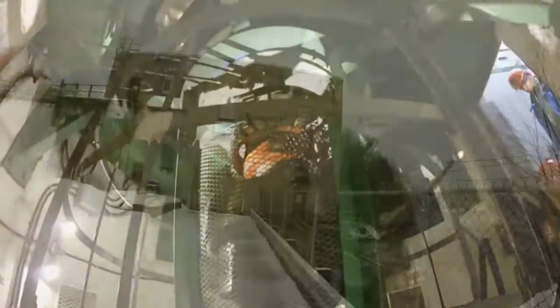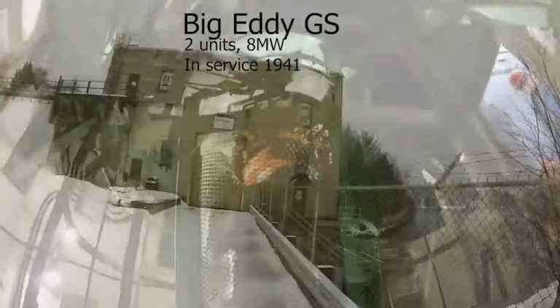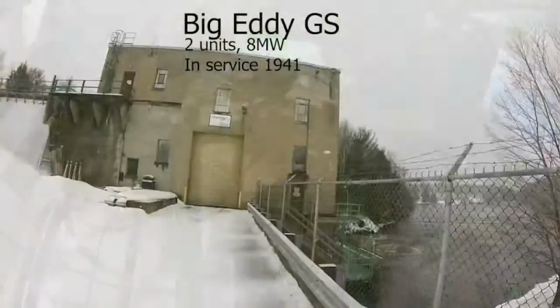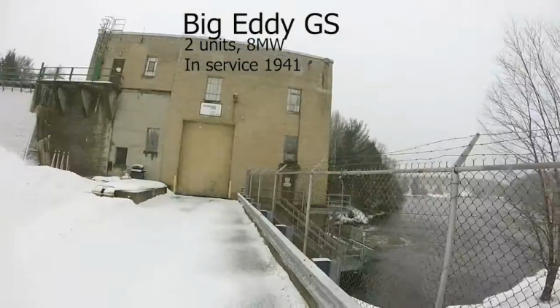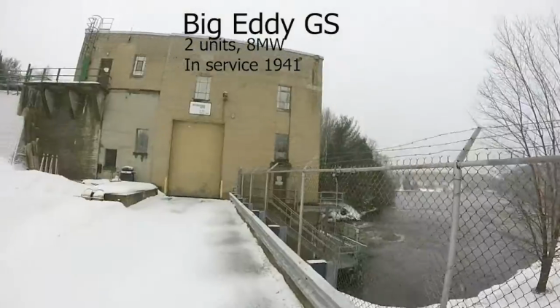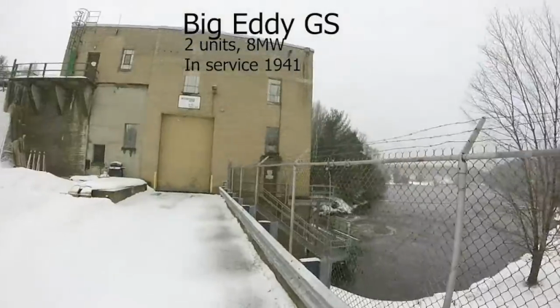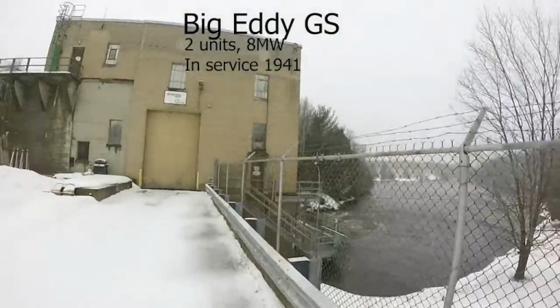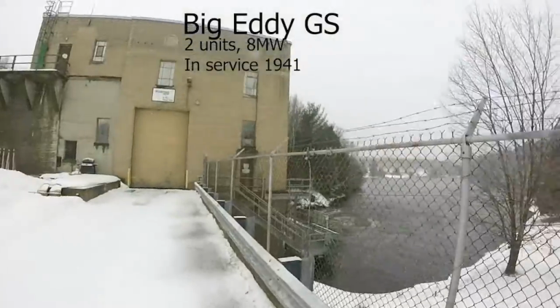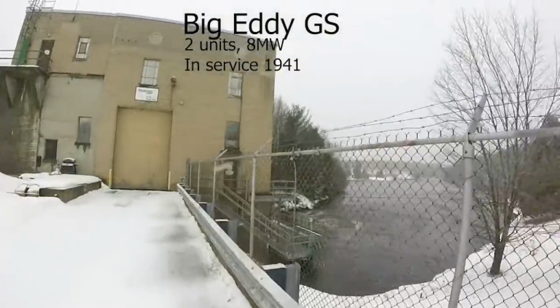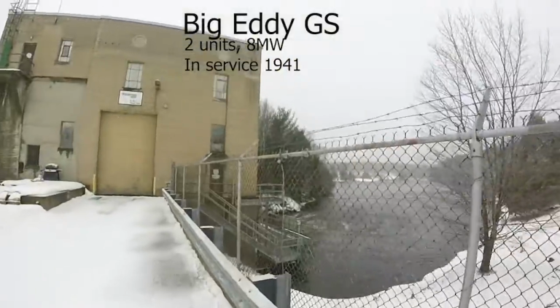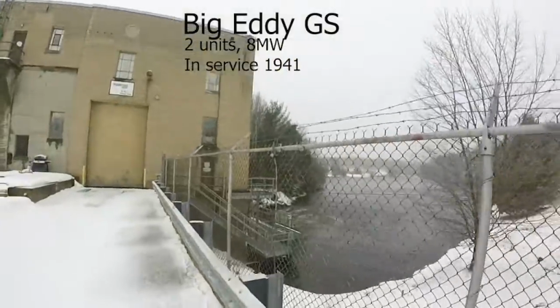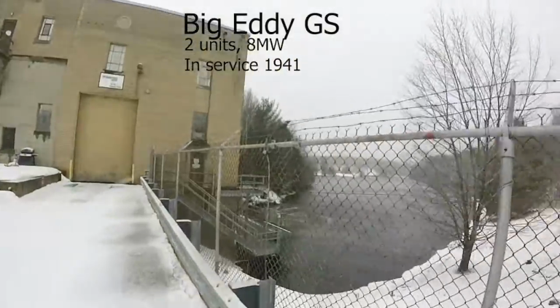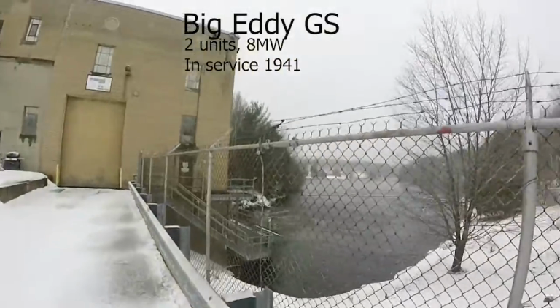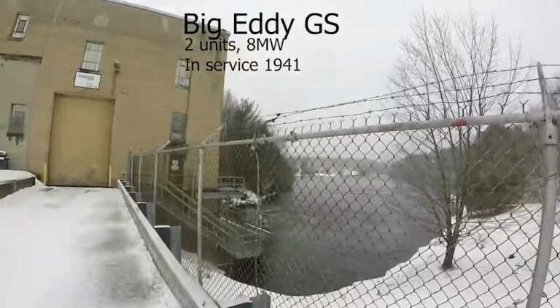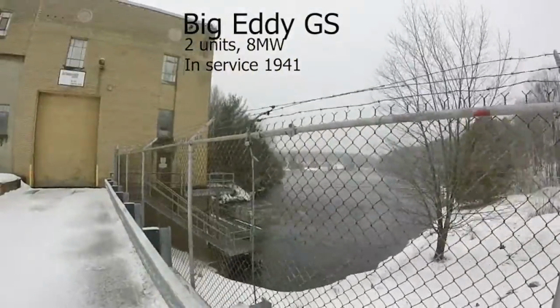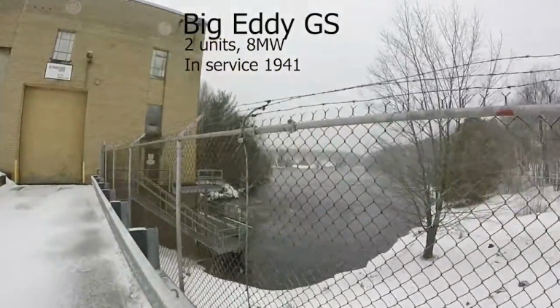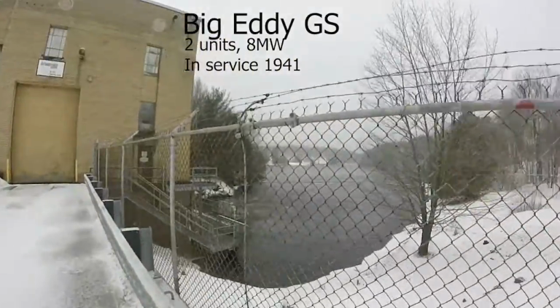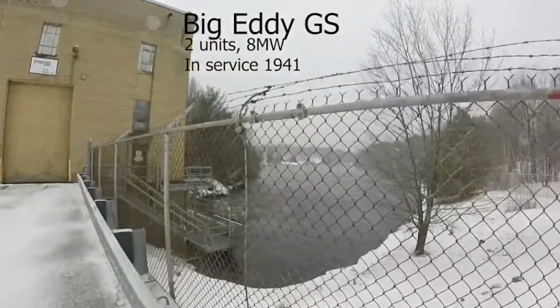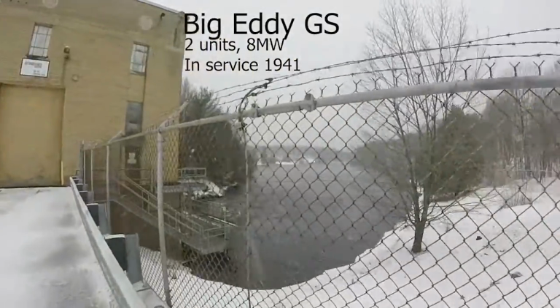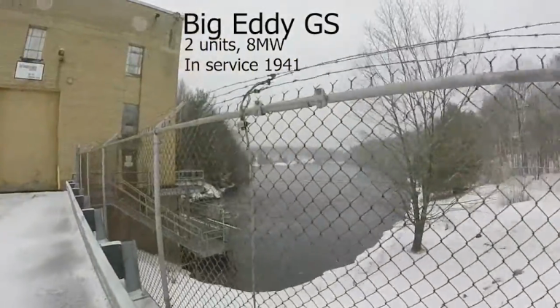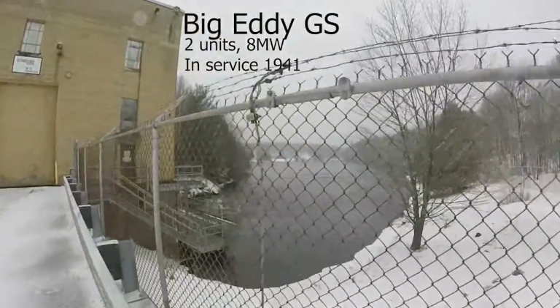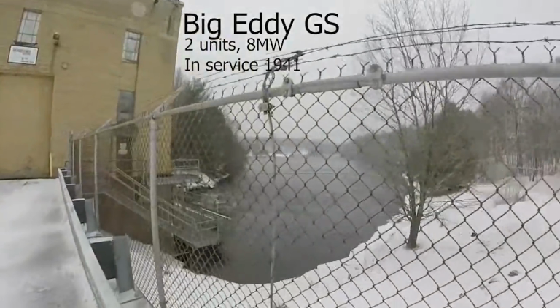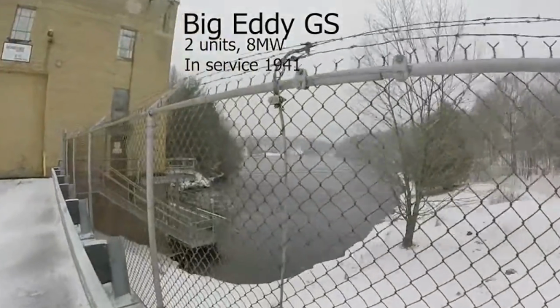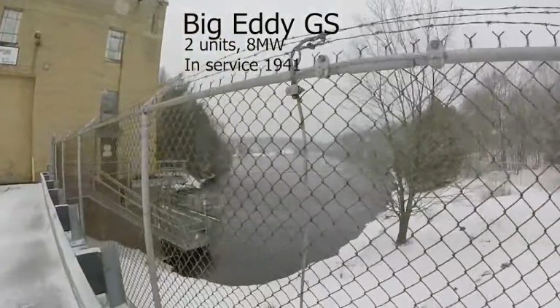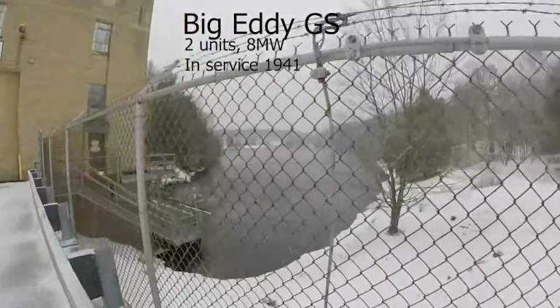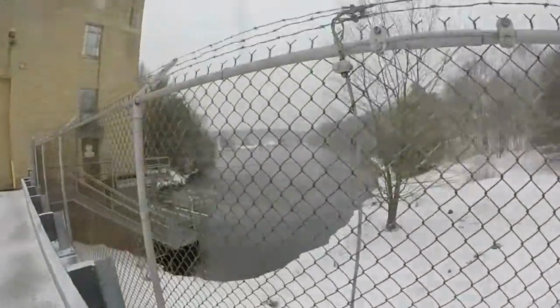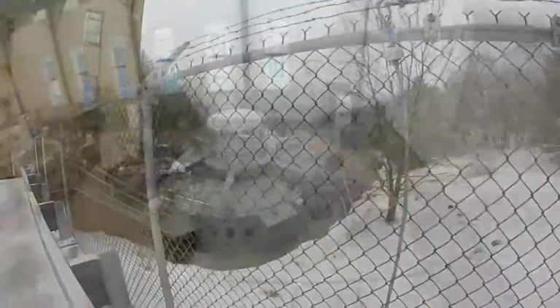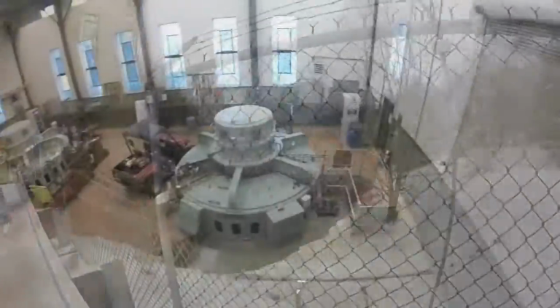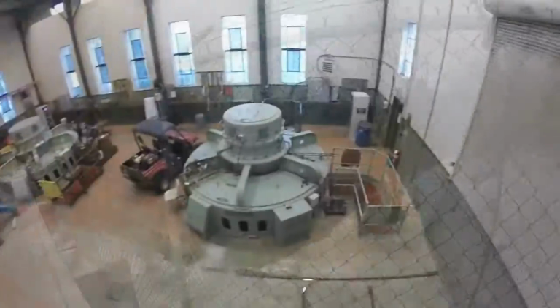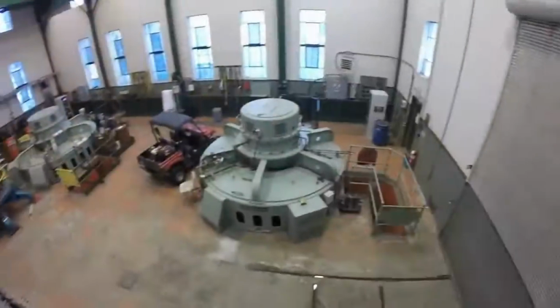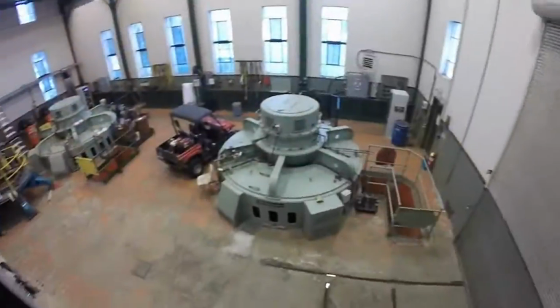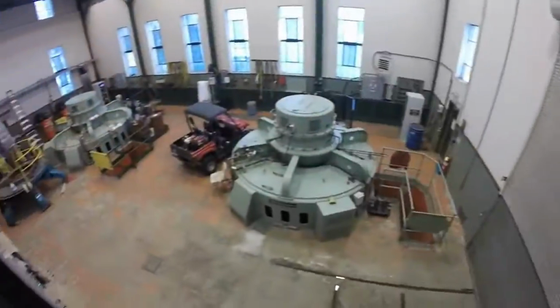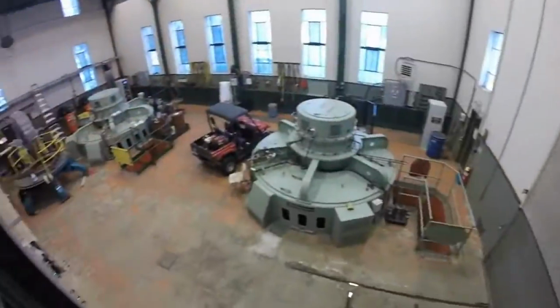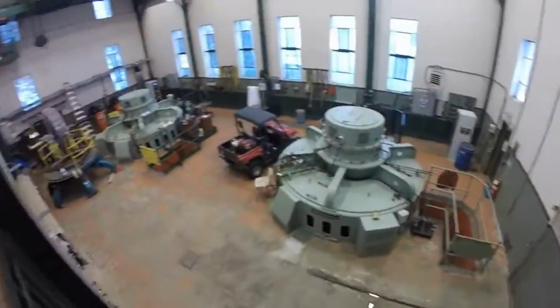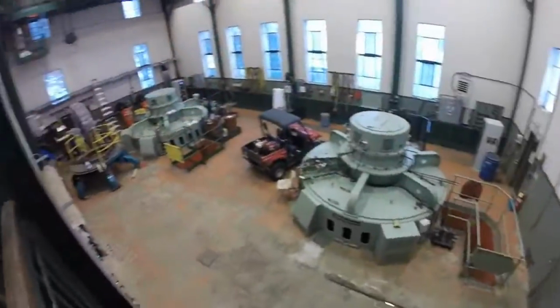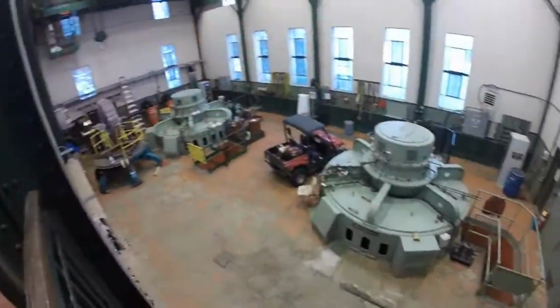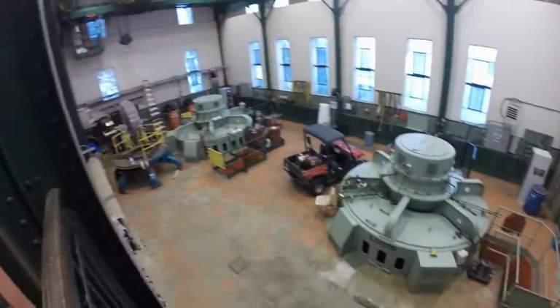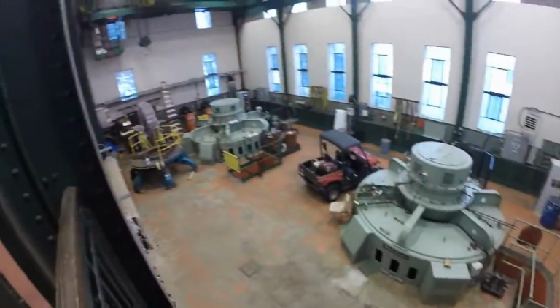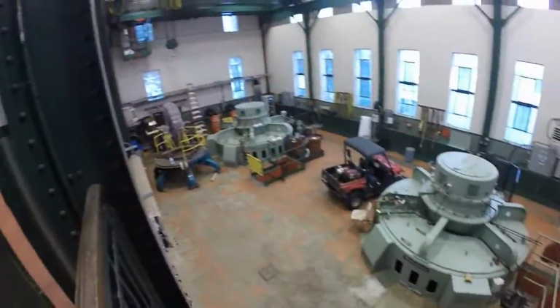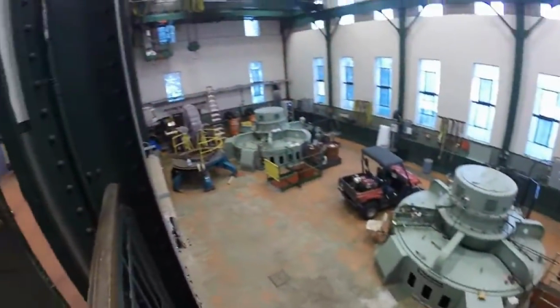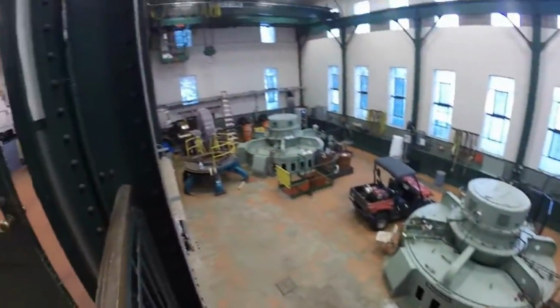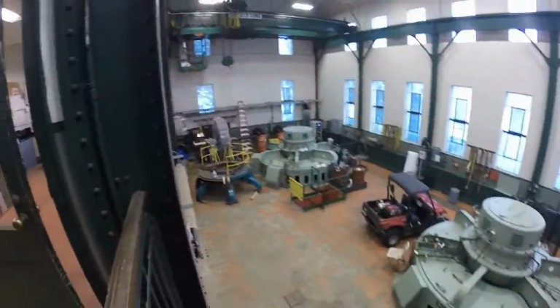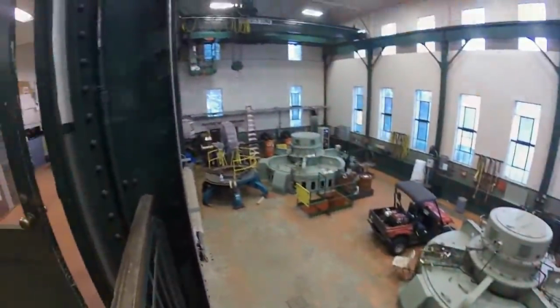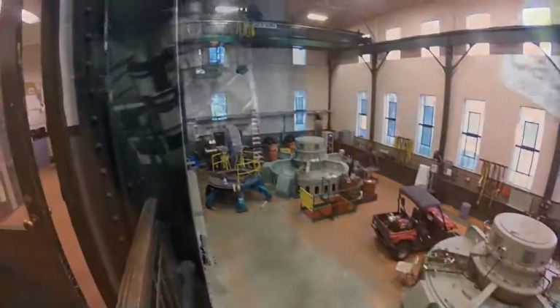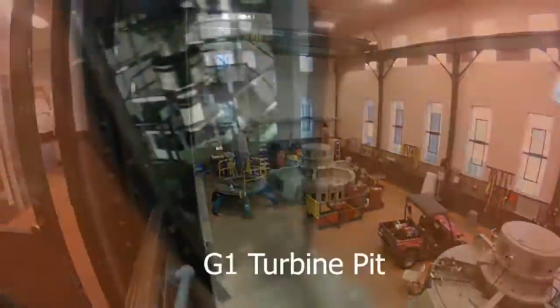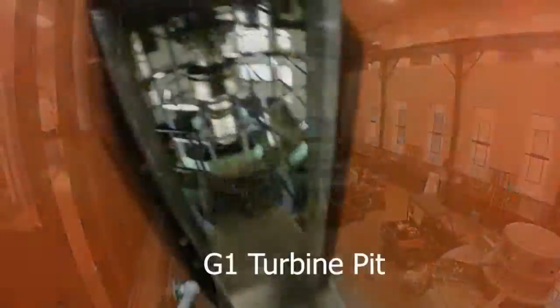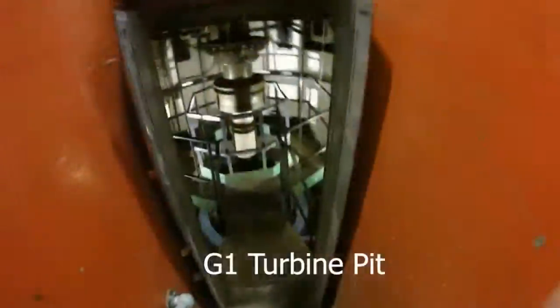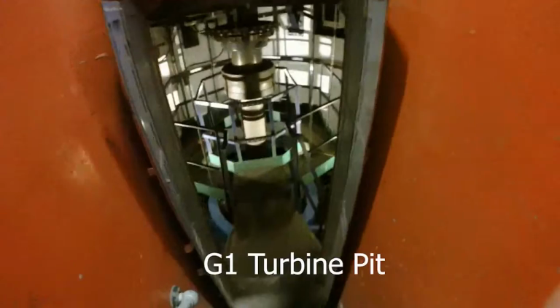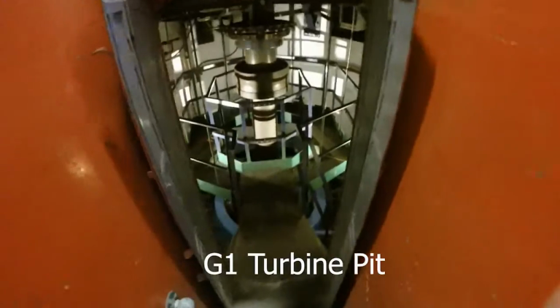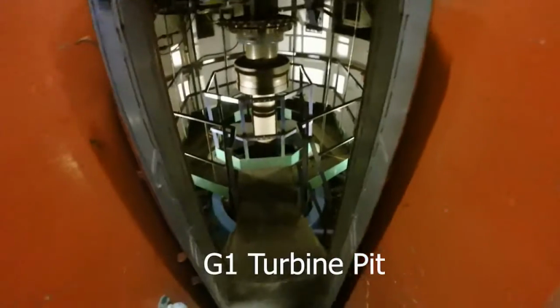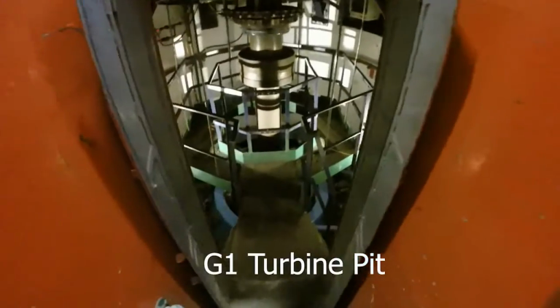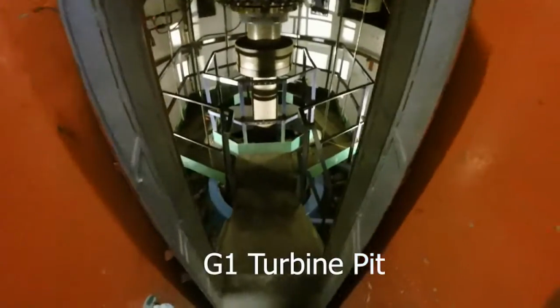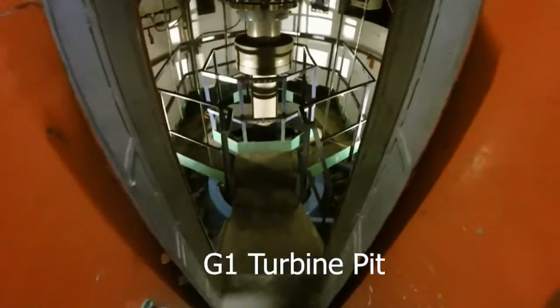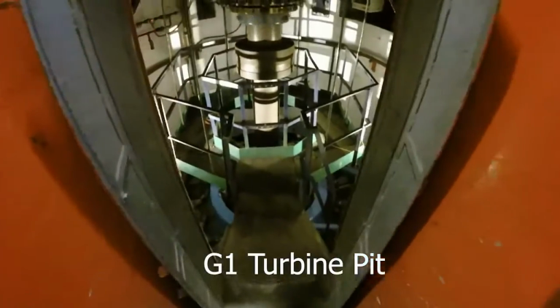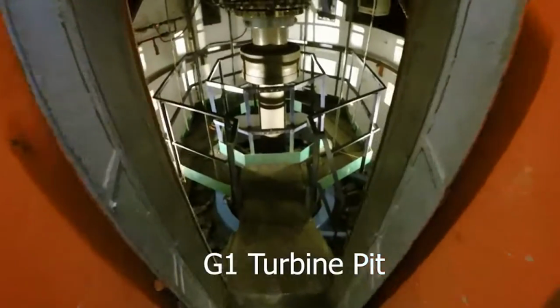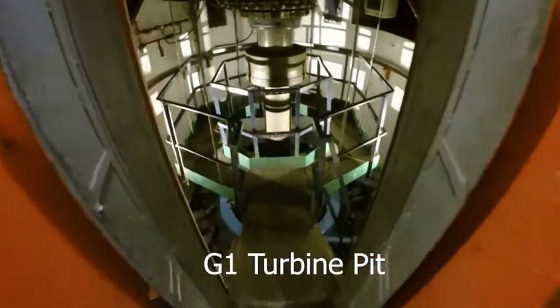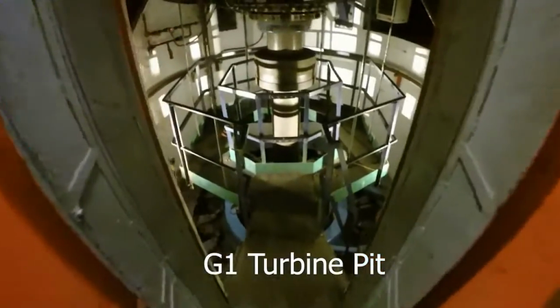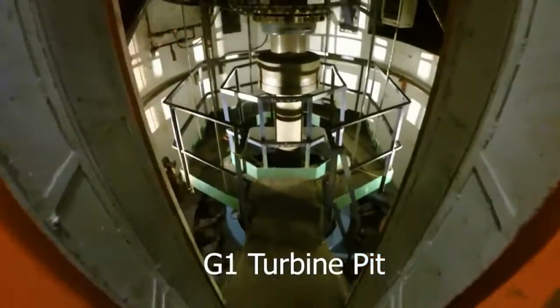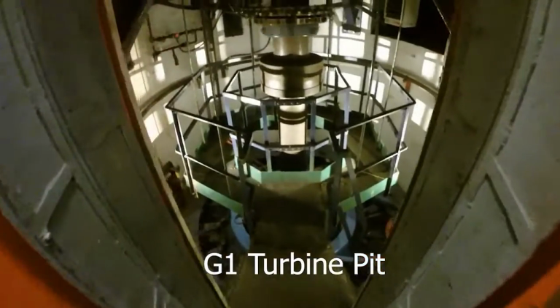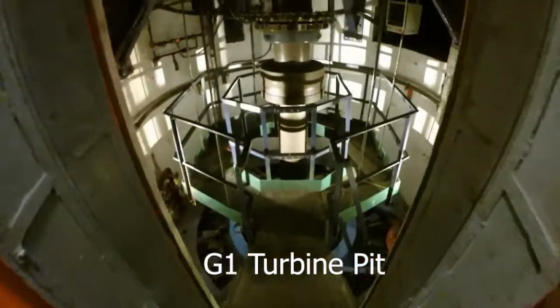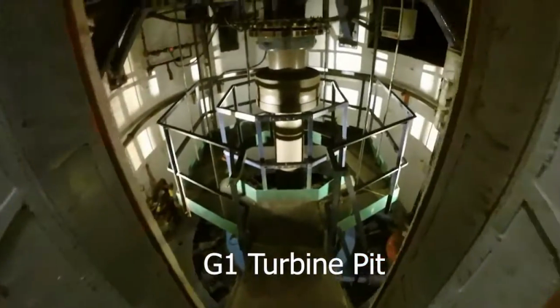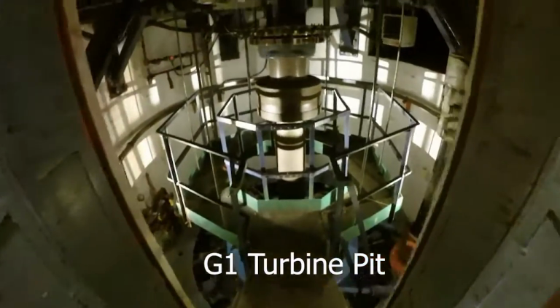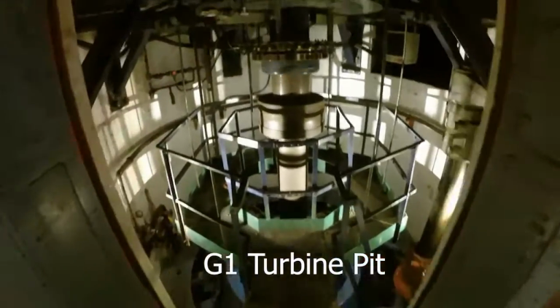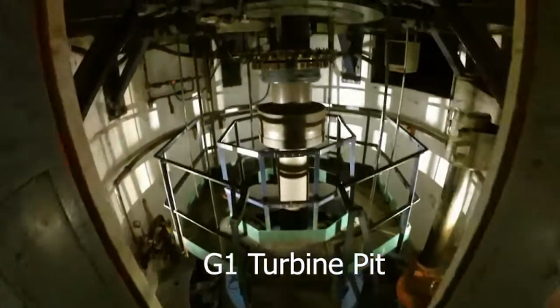Next we visit Big Eddy, which is a sister unit to Ragged Rapids, except it doesn't have a Kaplan turbine. Its runner blades are fixed.